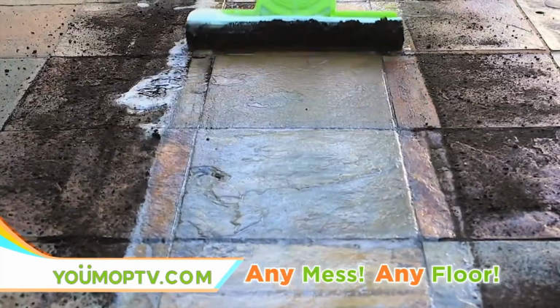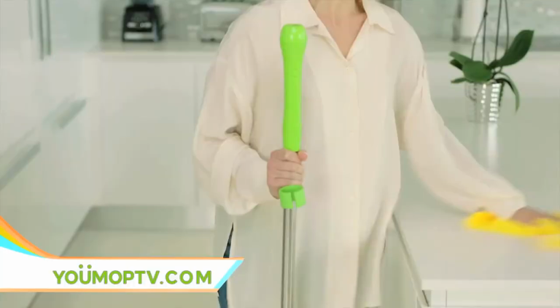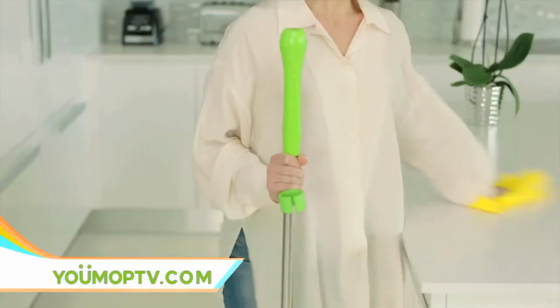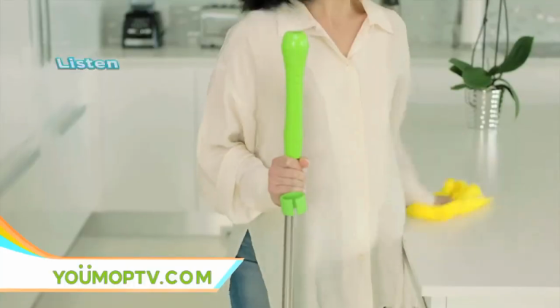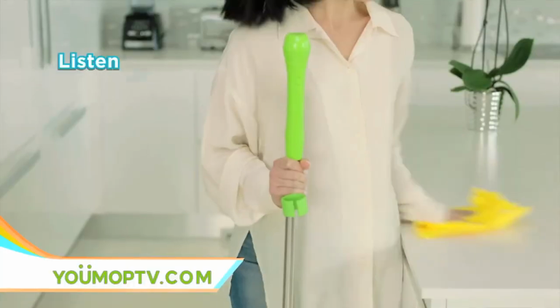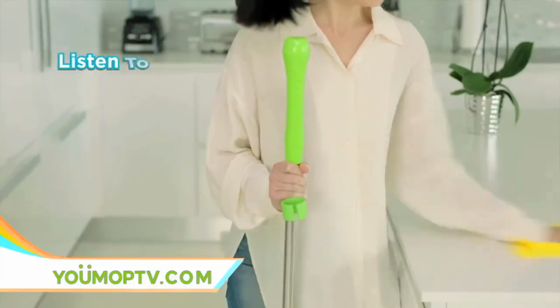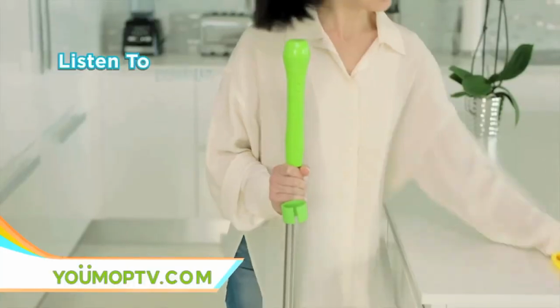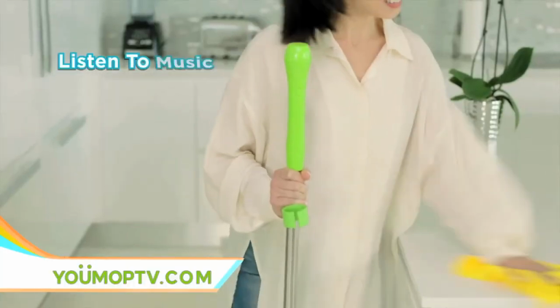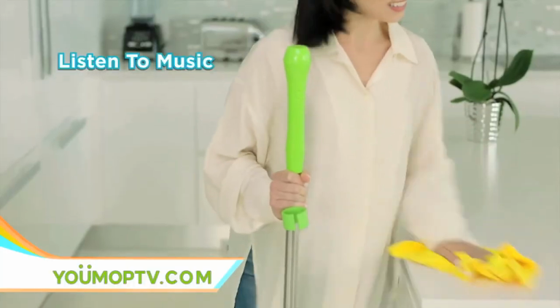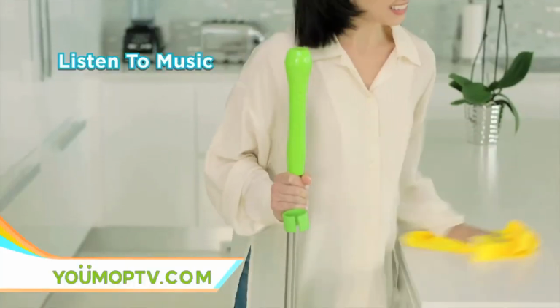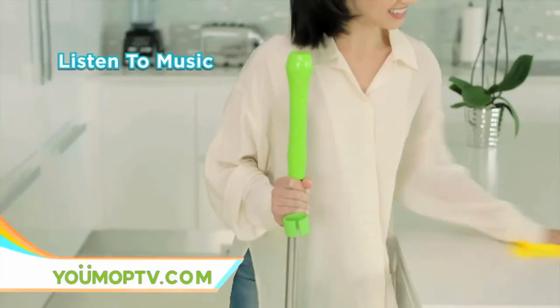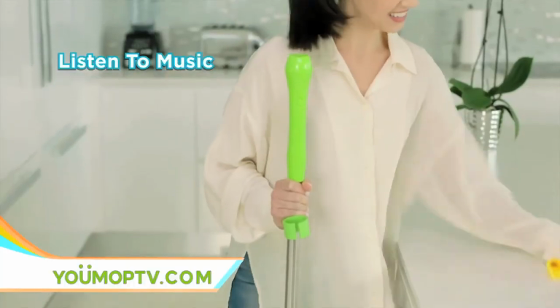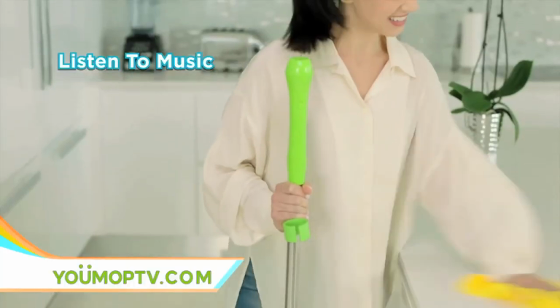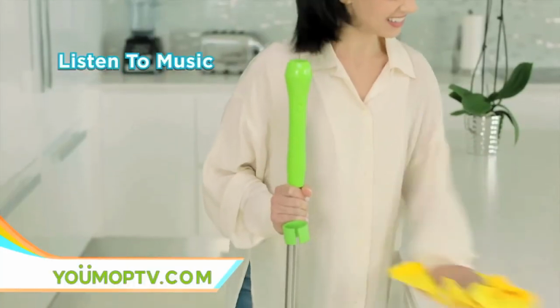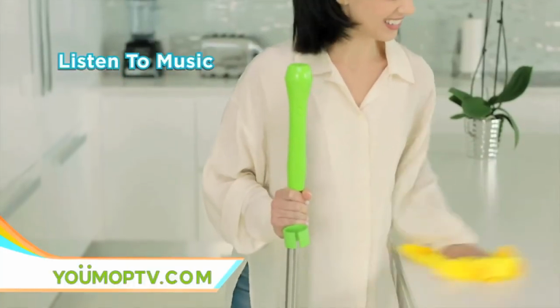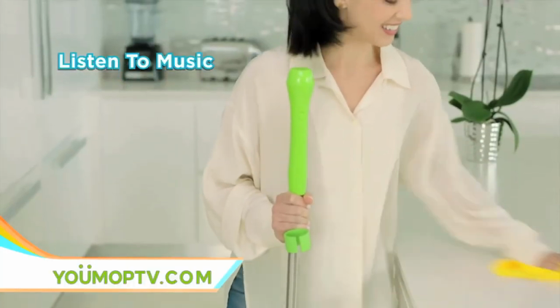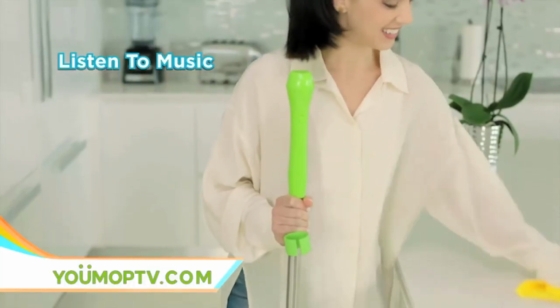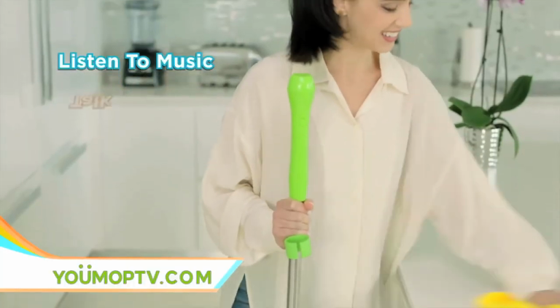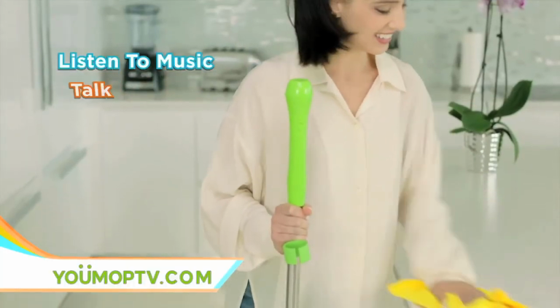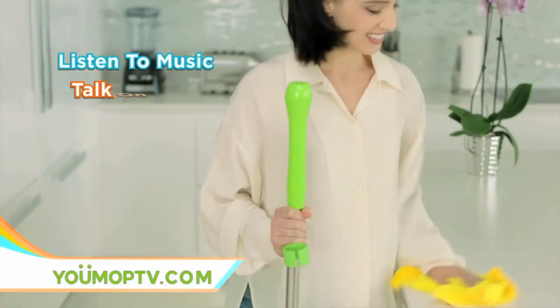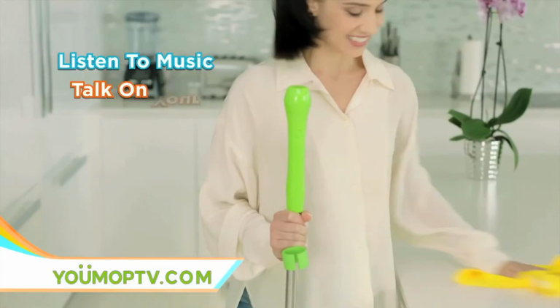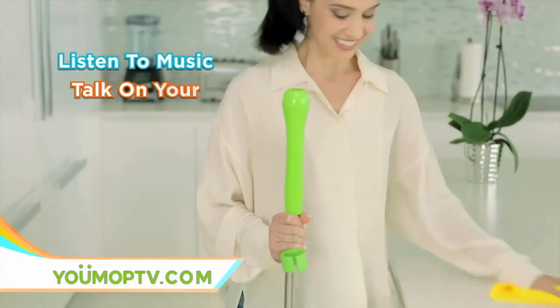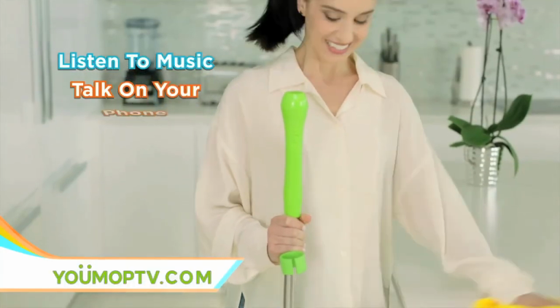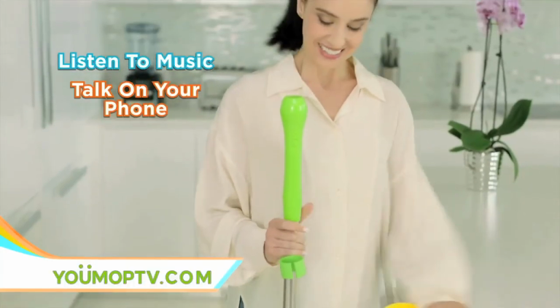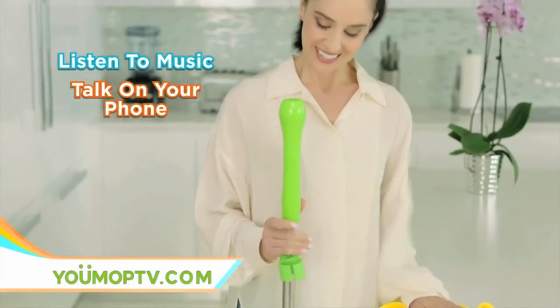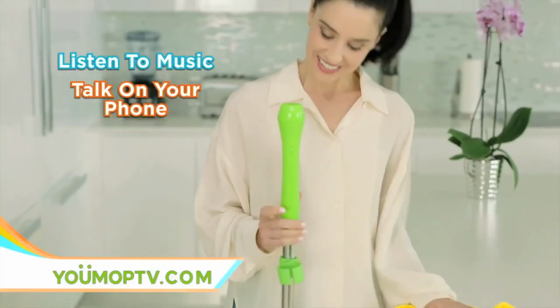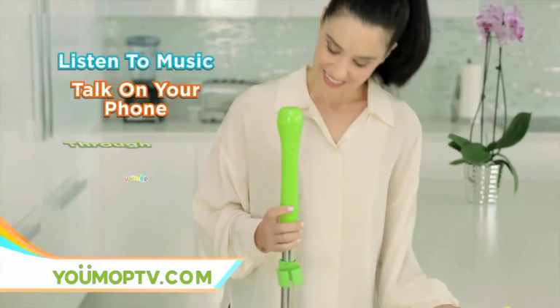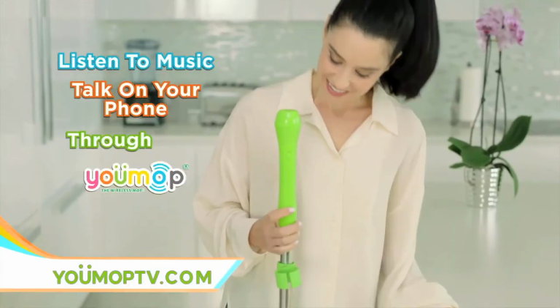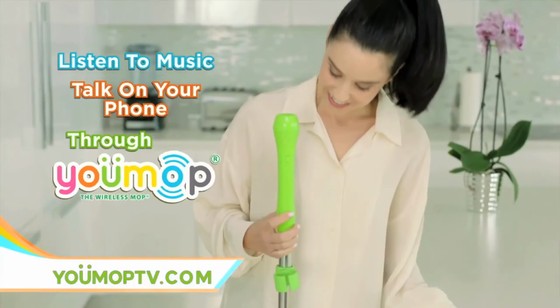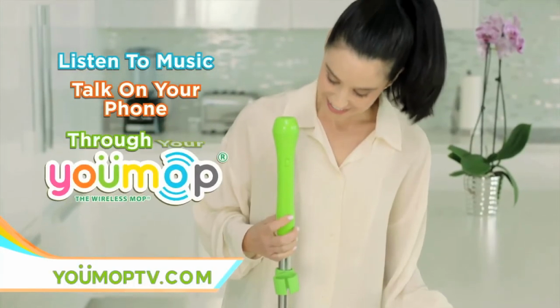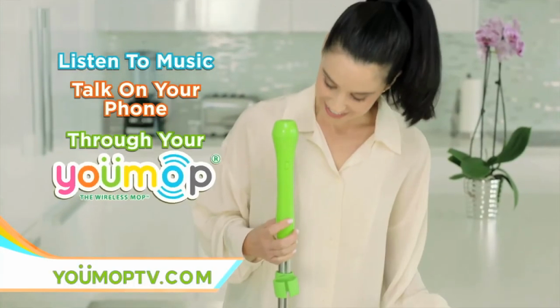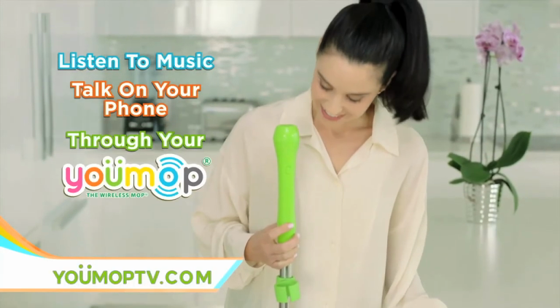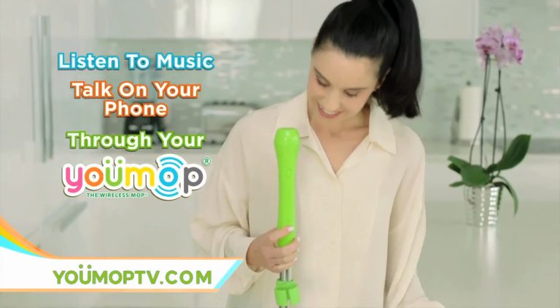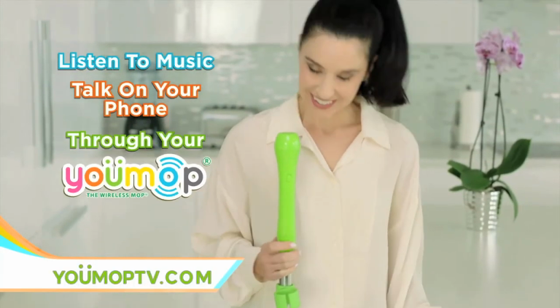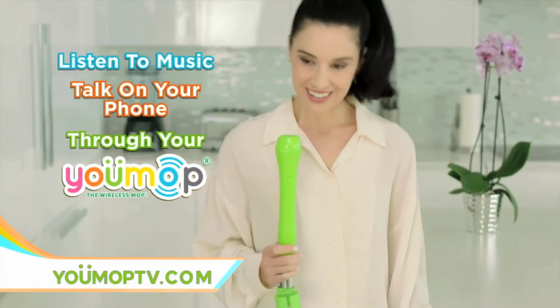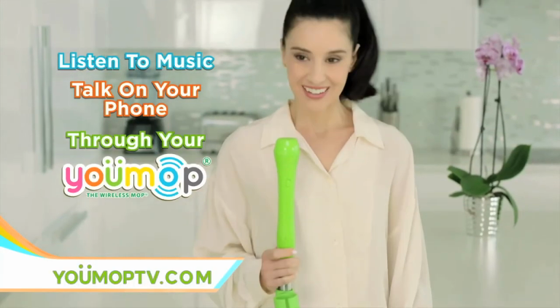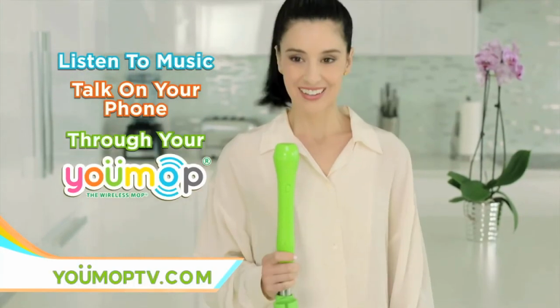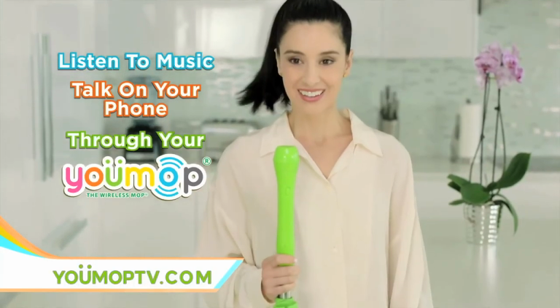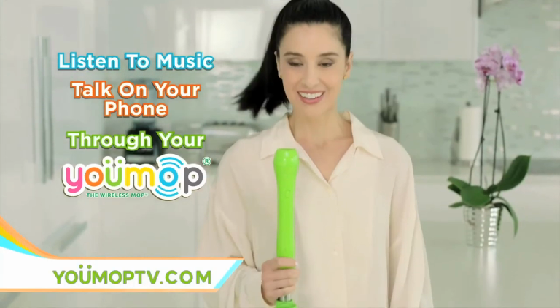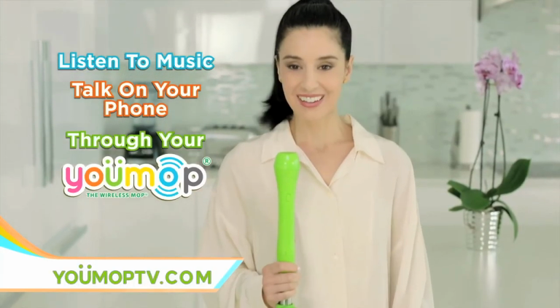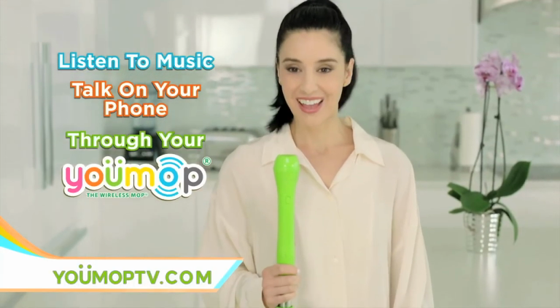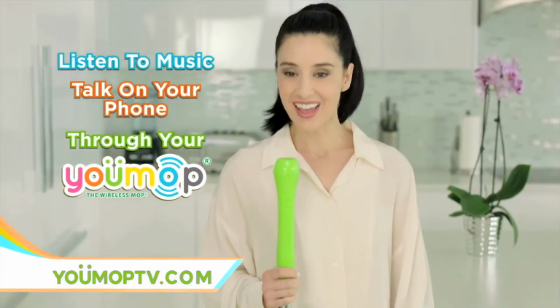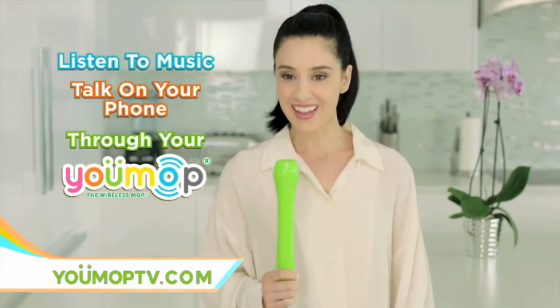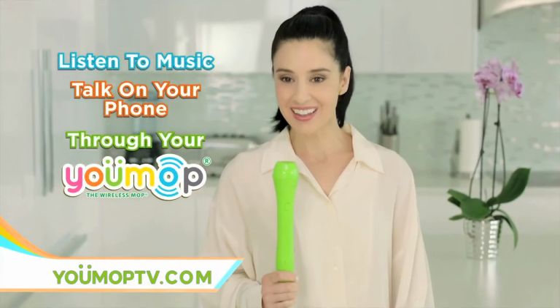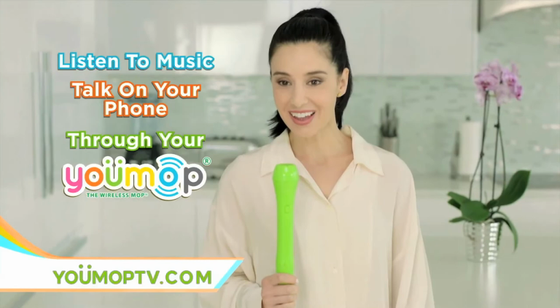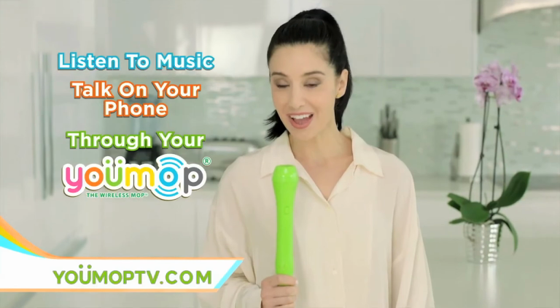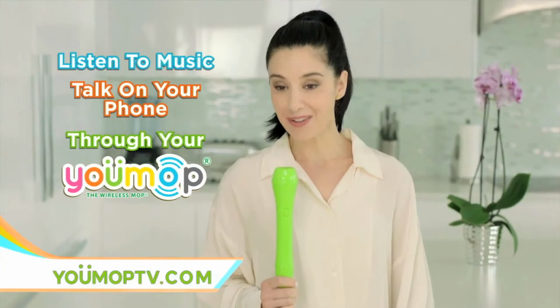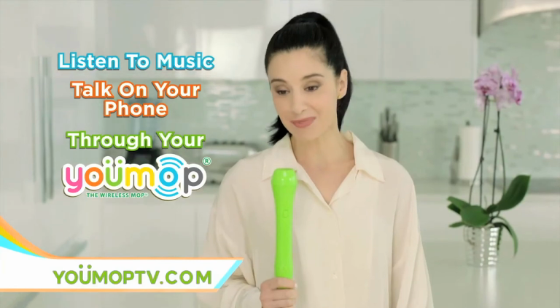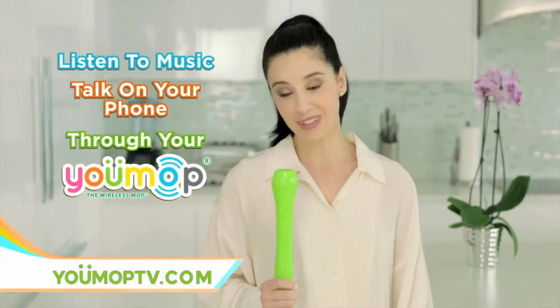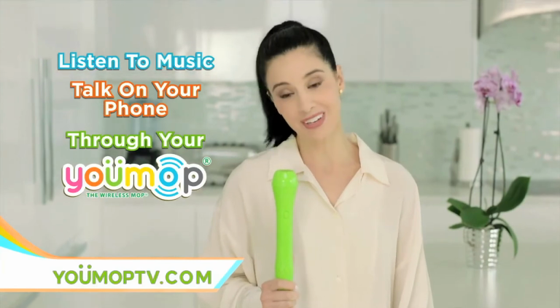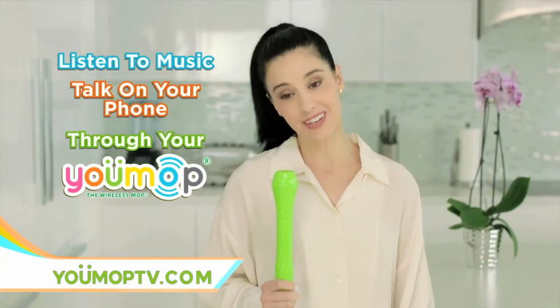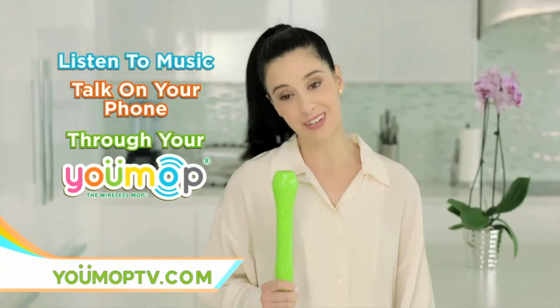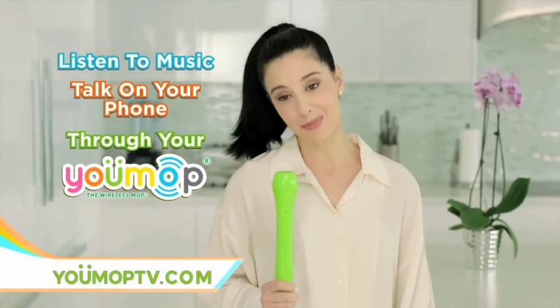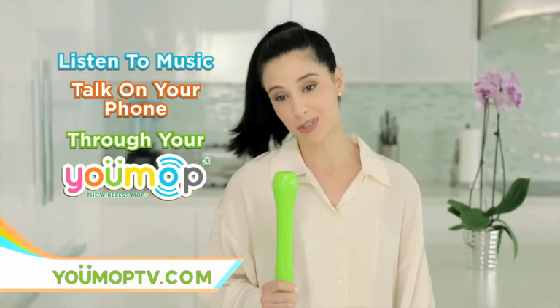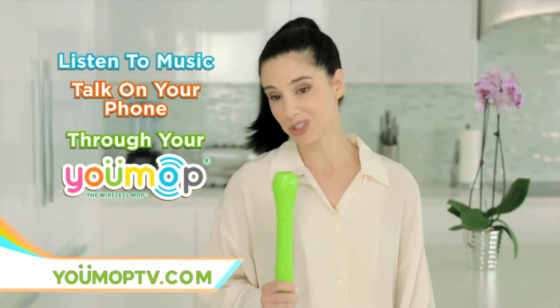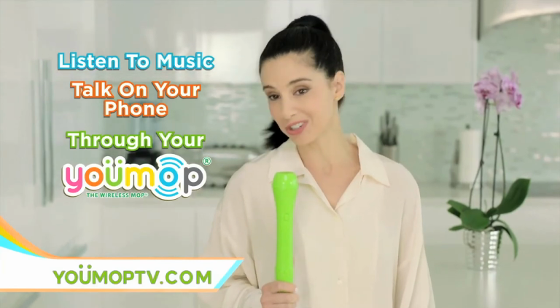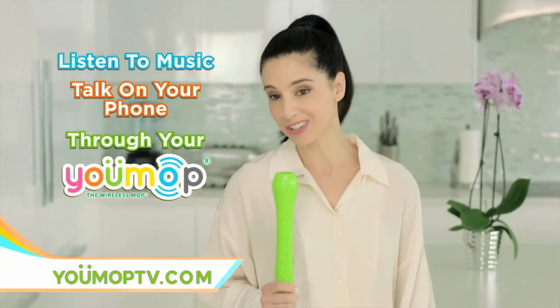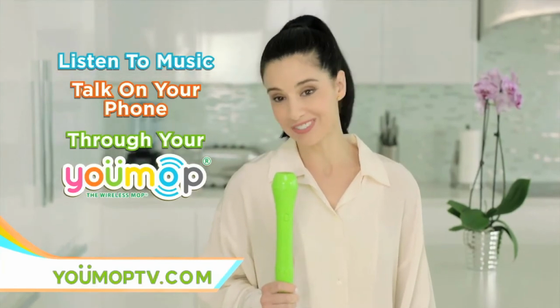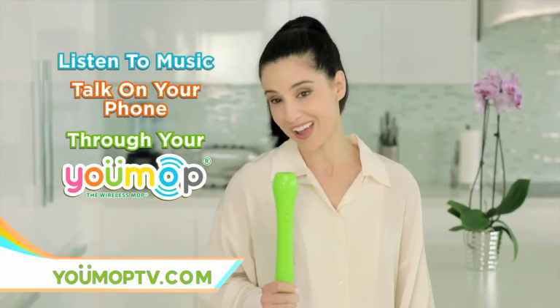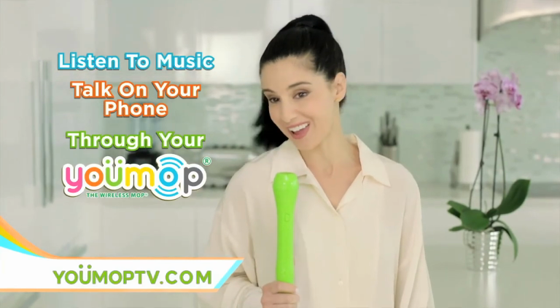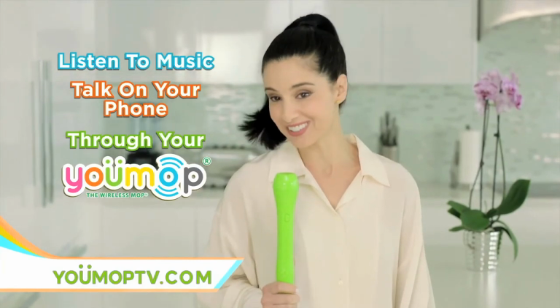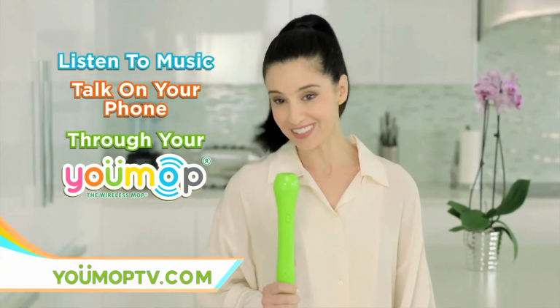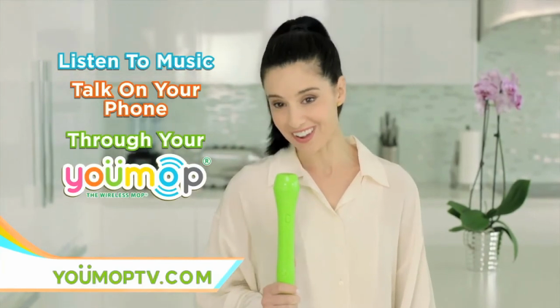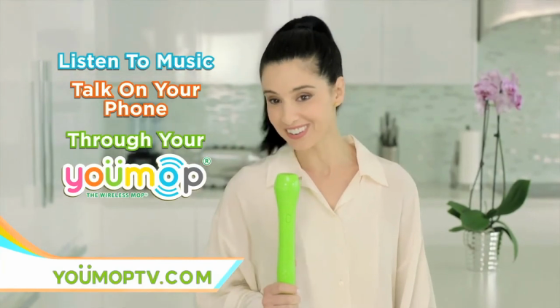All while you listen to music or talk on the phone right through your U-Mop. Hey, I'm cleaning, but sure, I can talk.